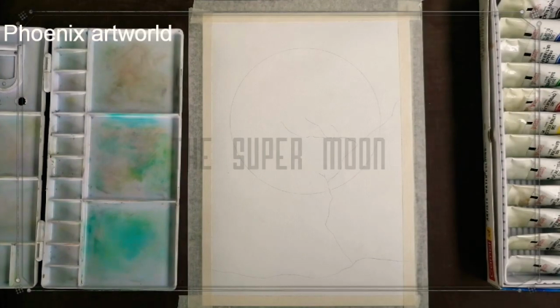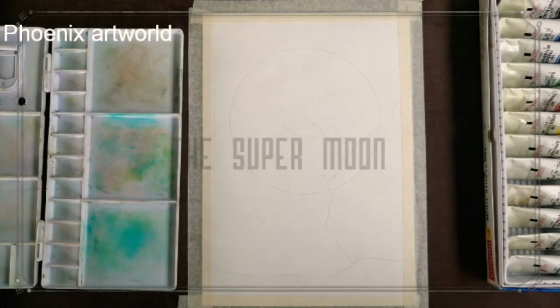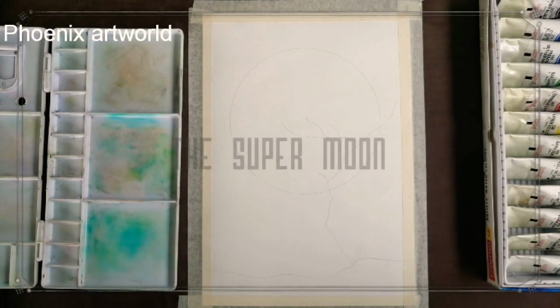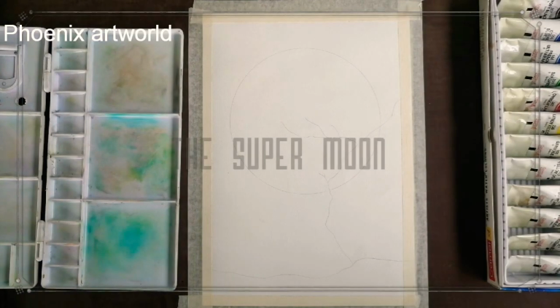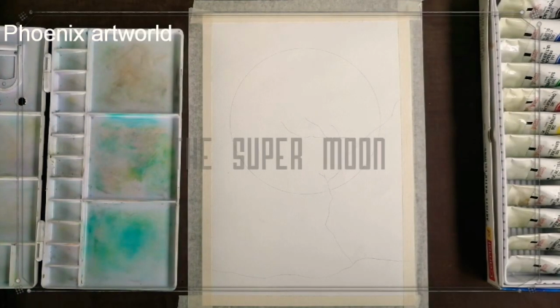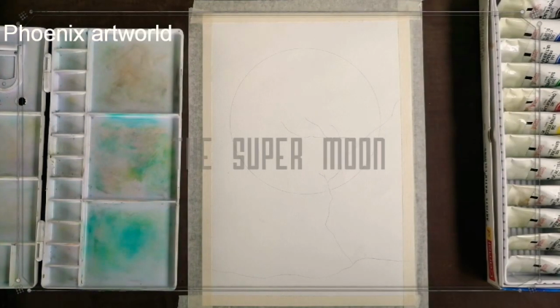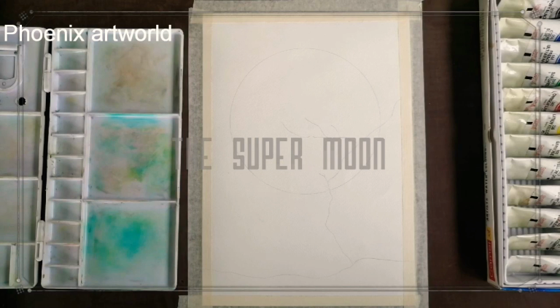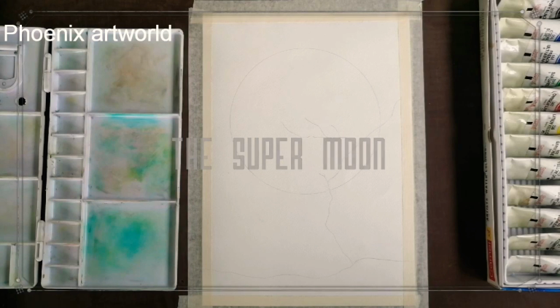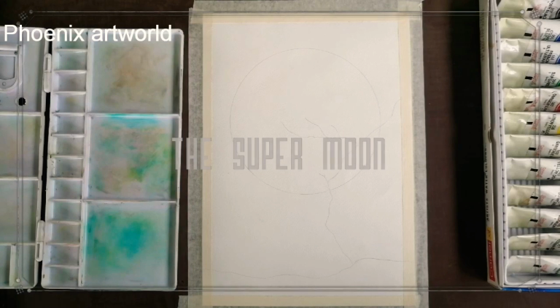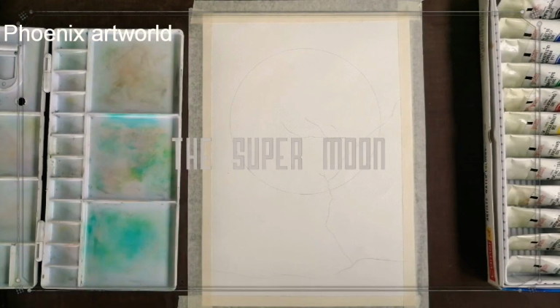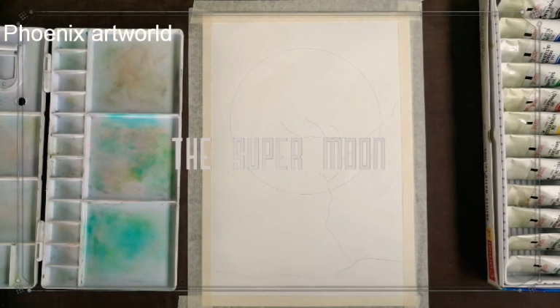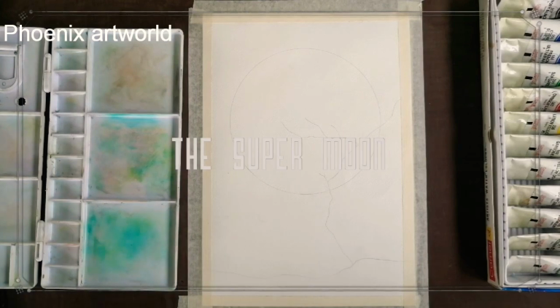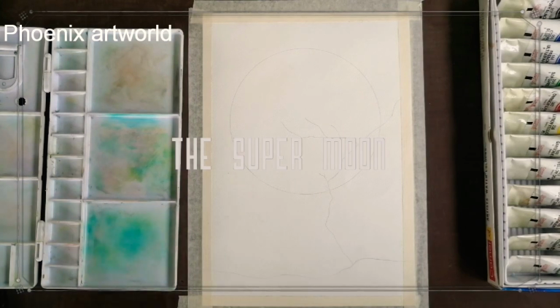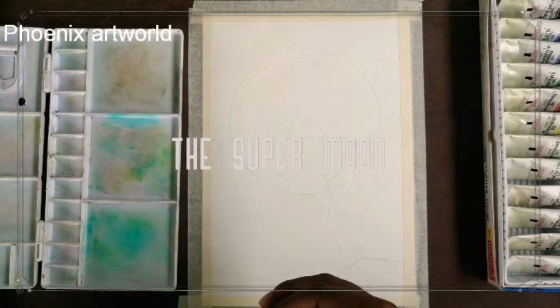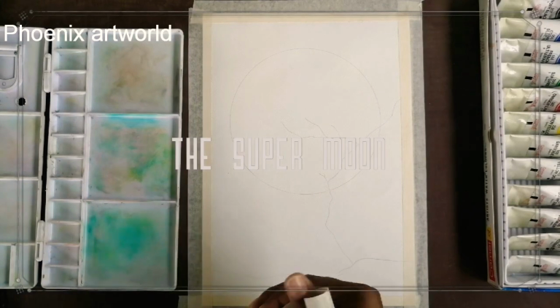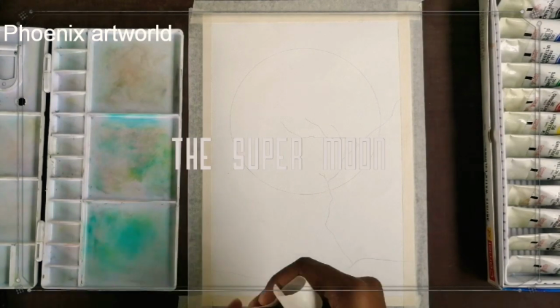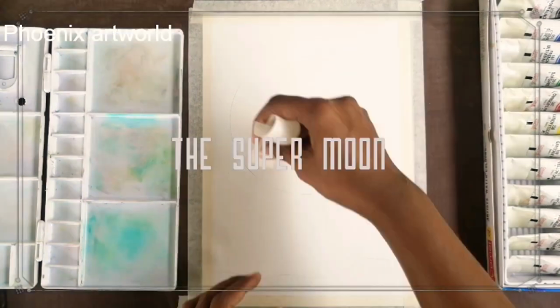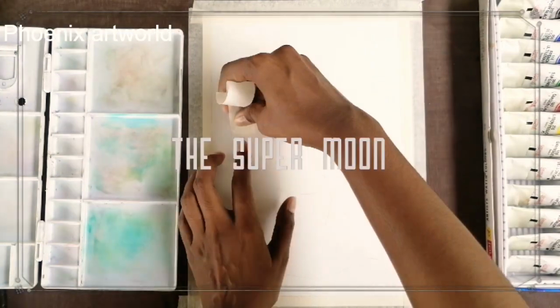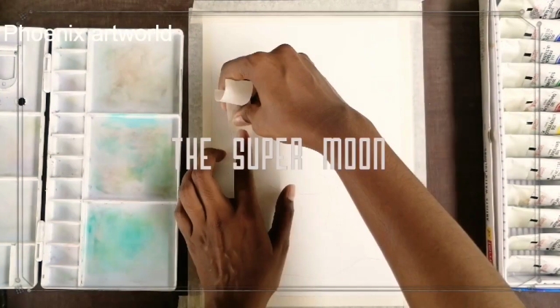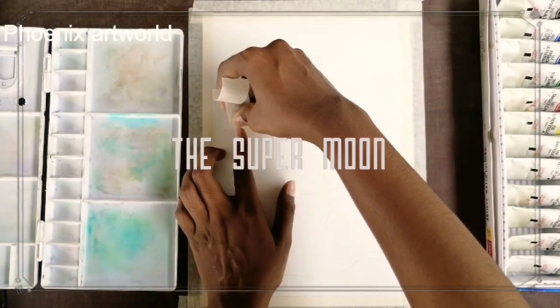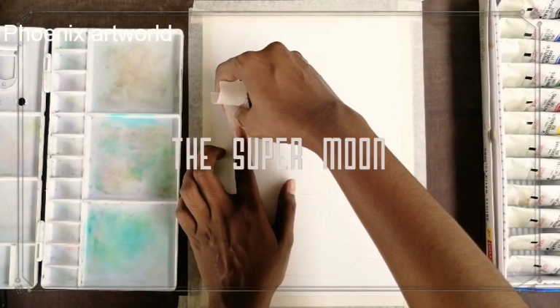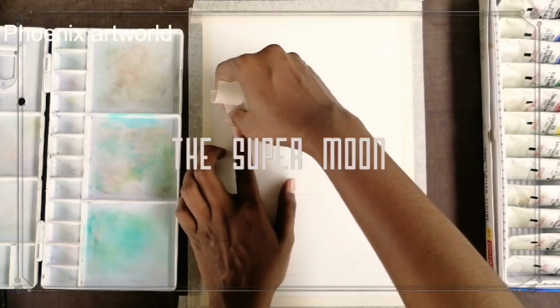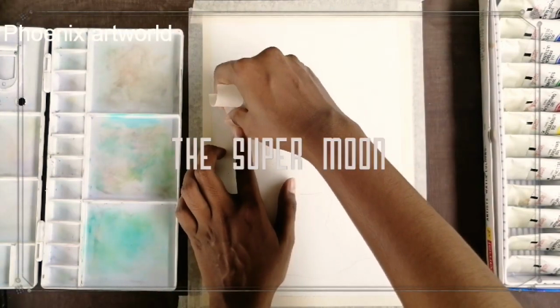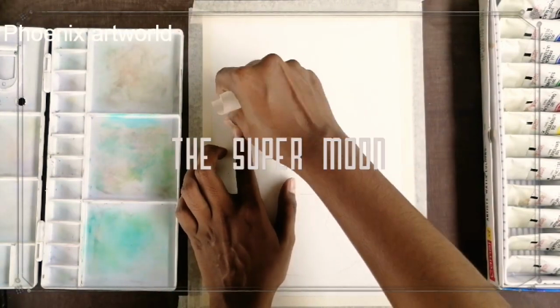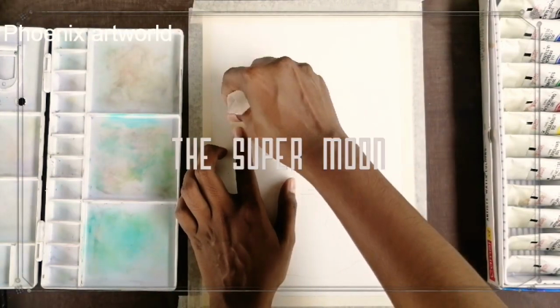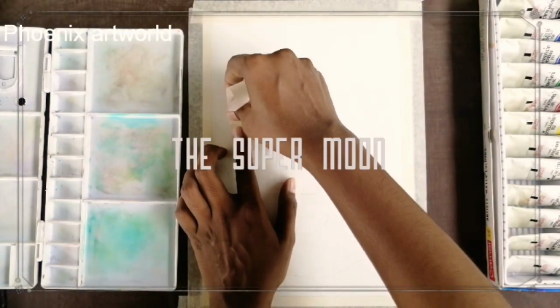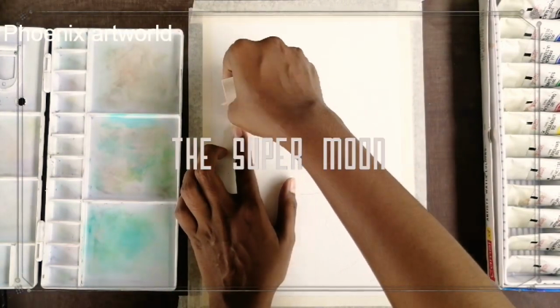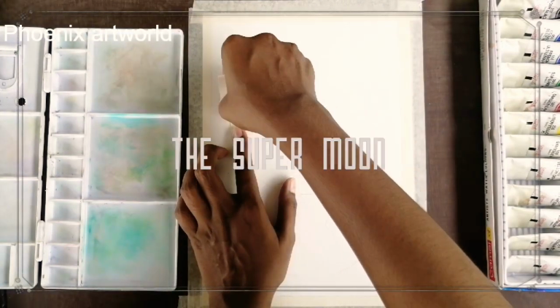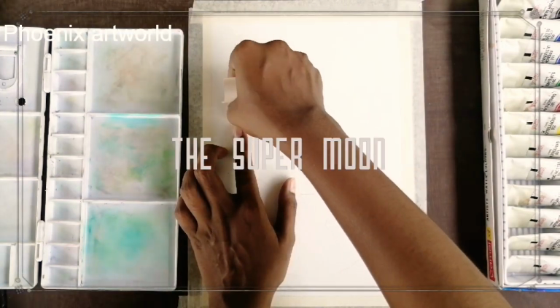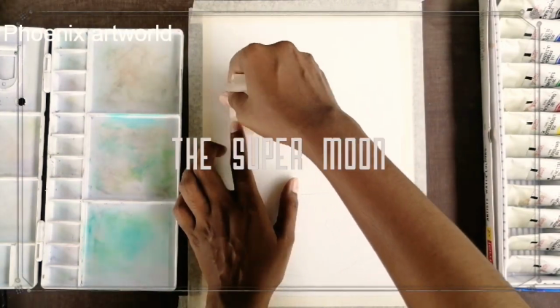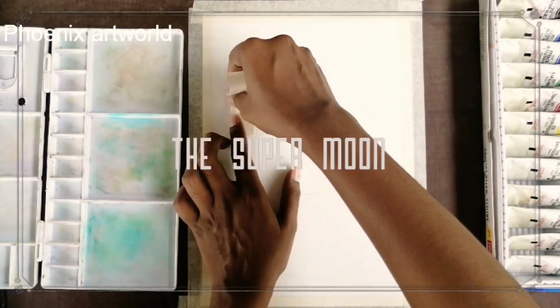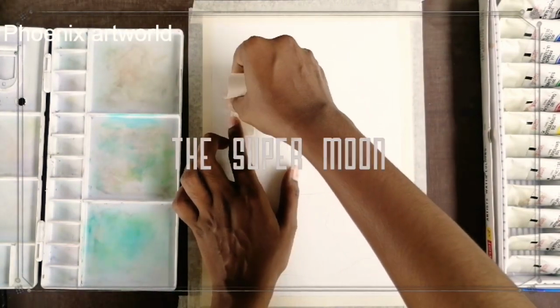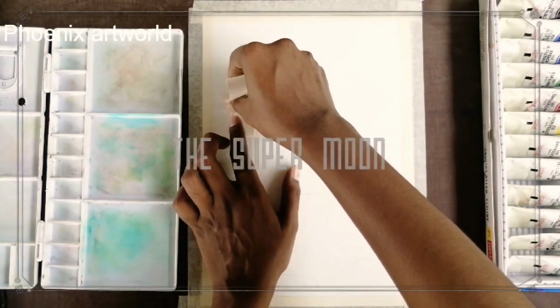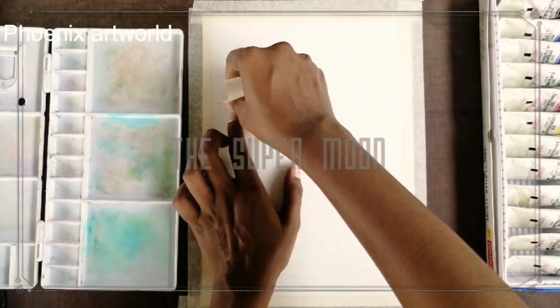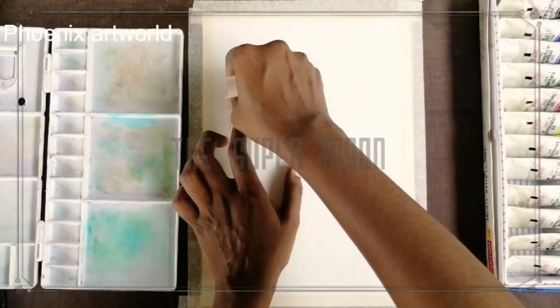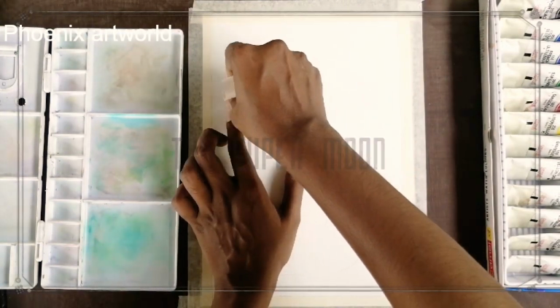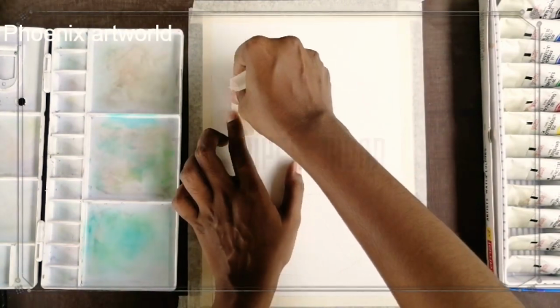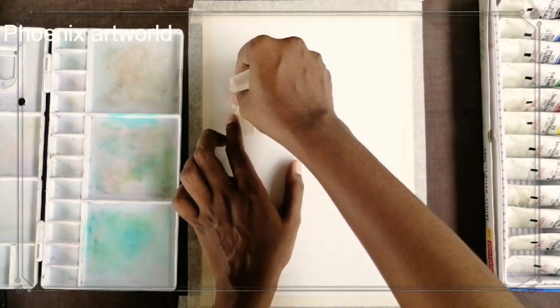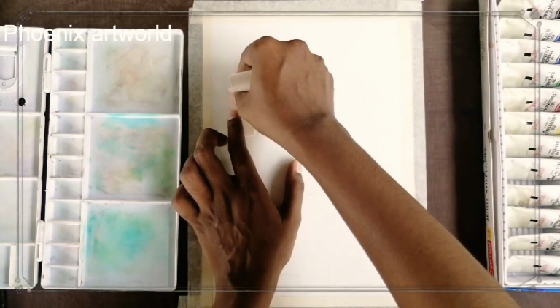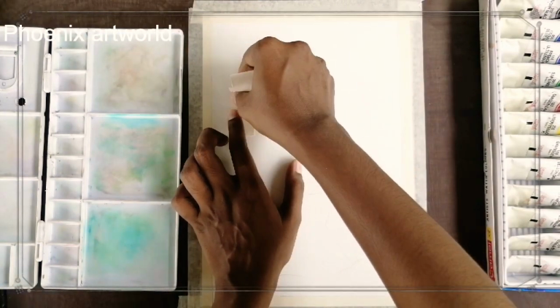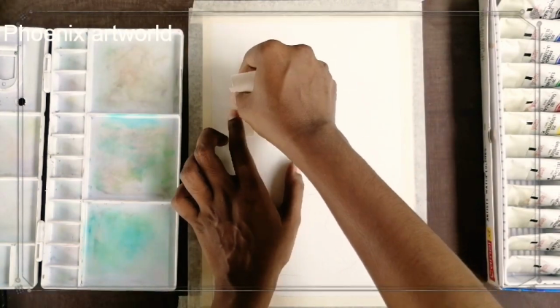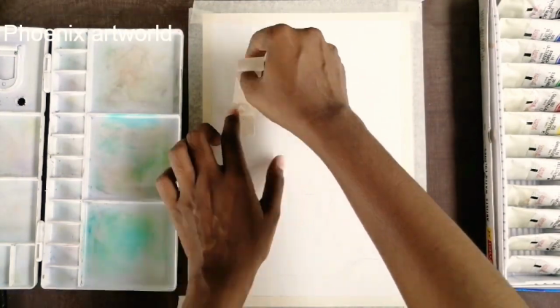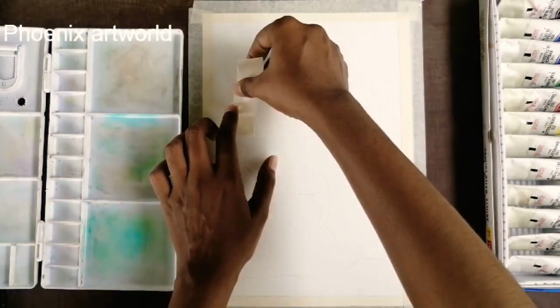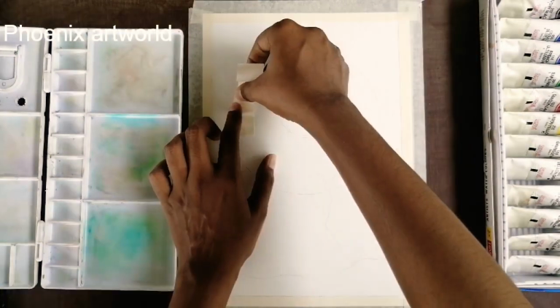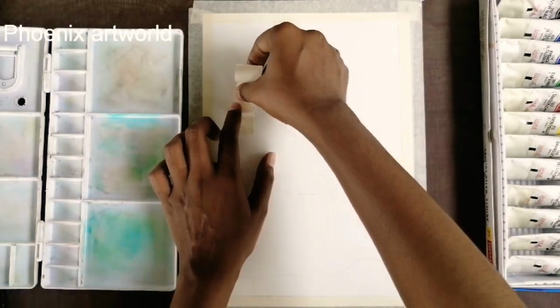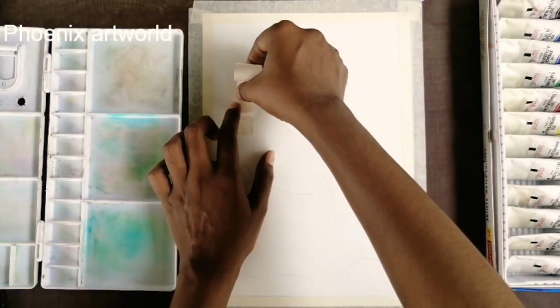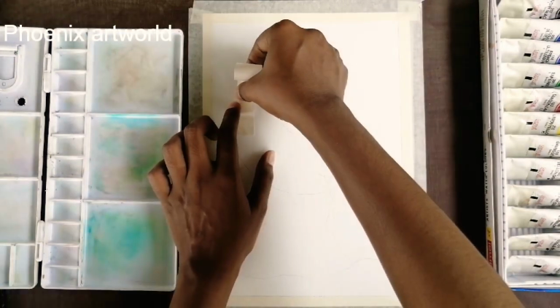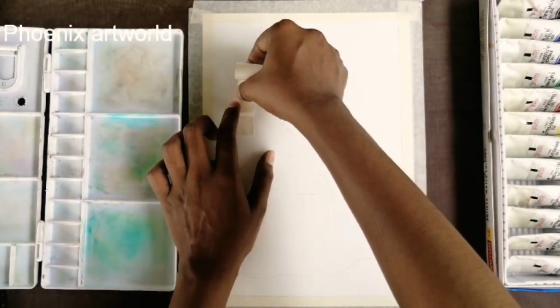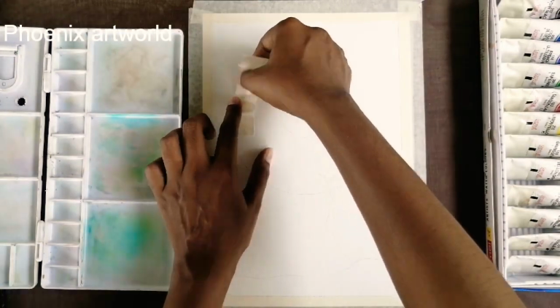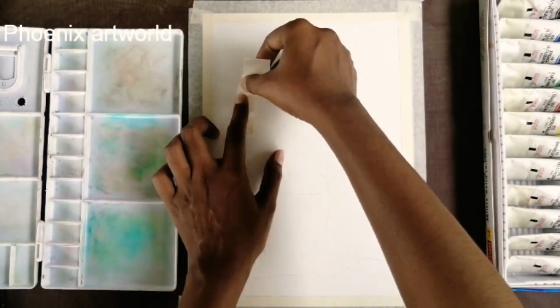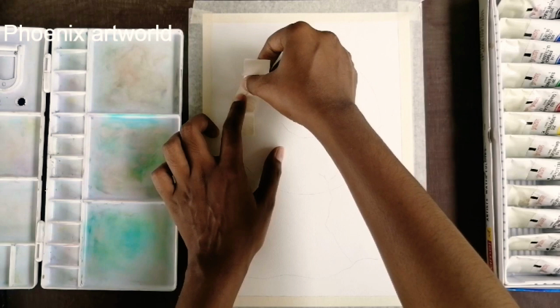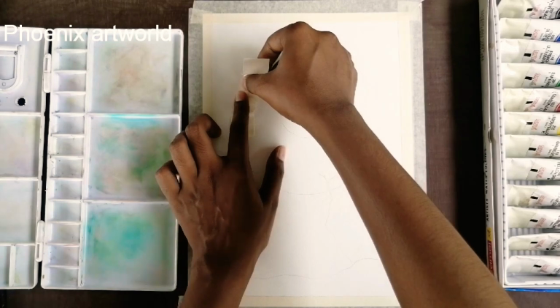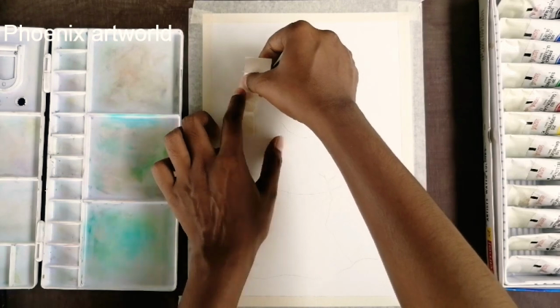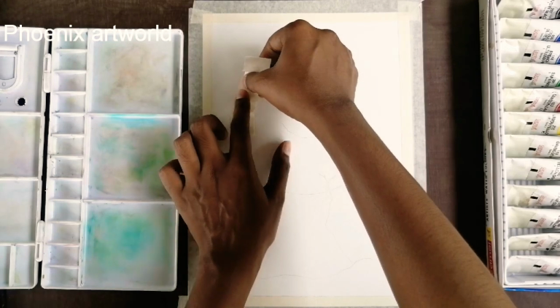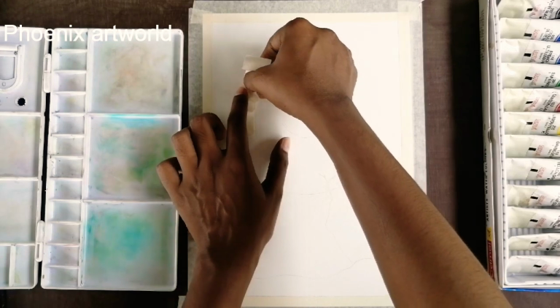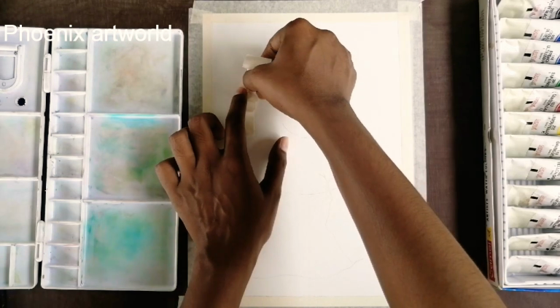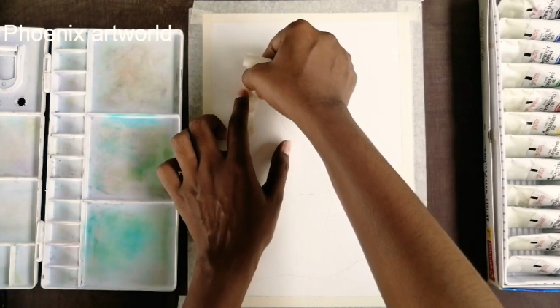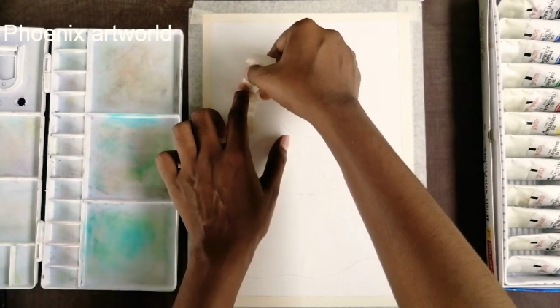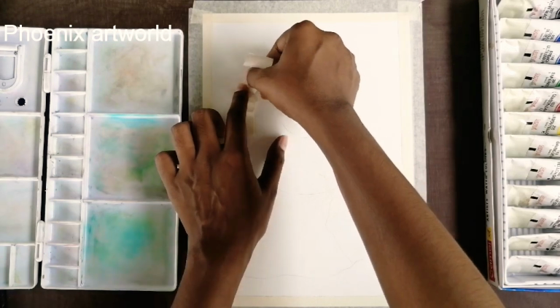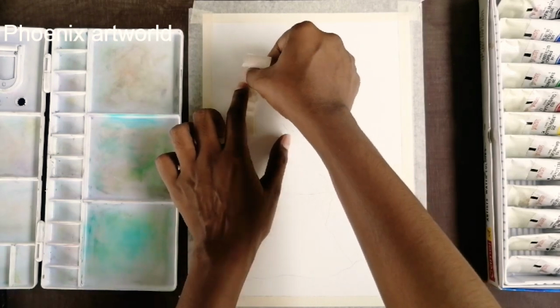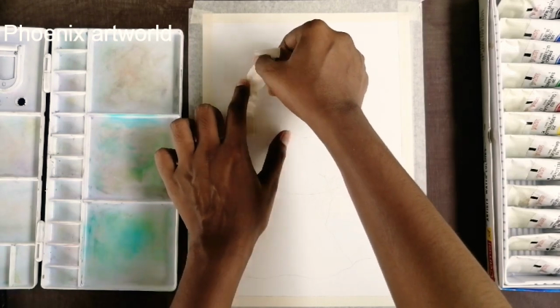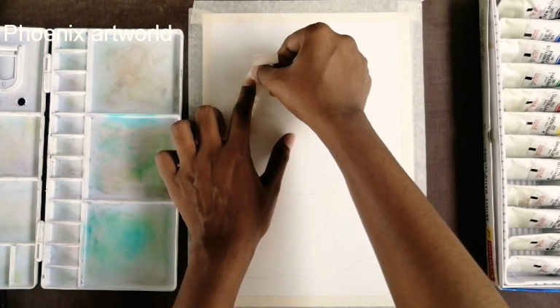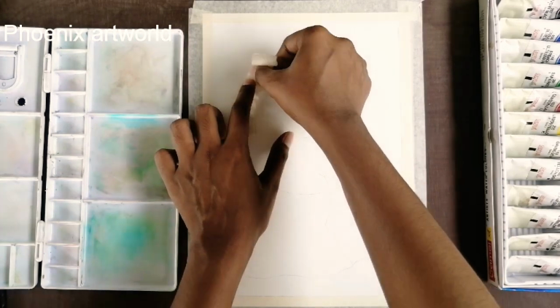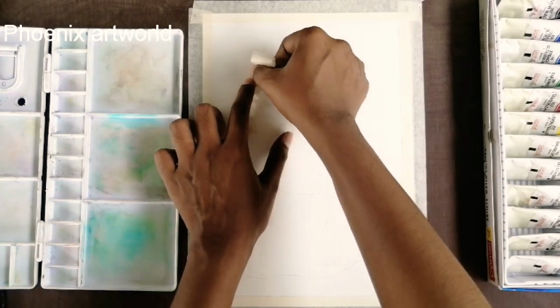In this video, I will paint a super moon. I will fix a mask on the 200 GSM watercolor paper on the four sides.